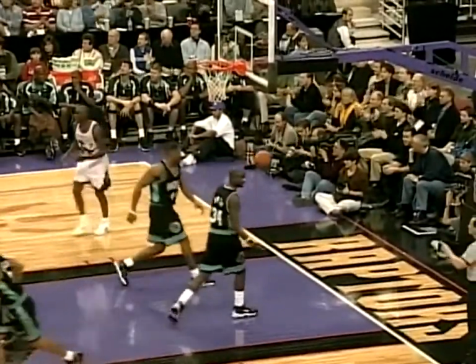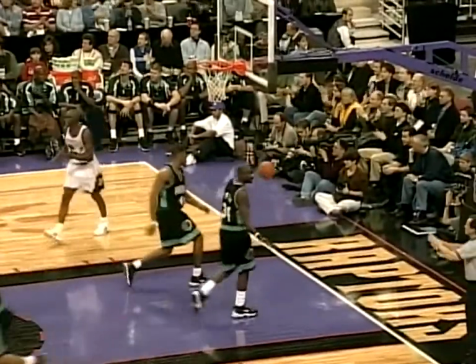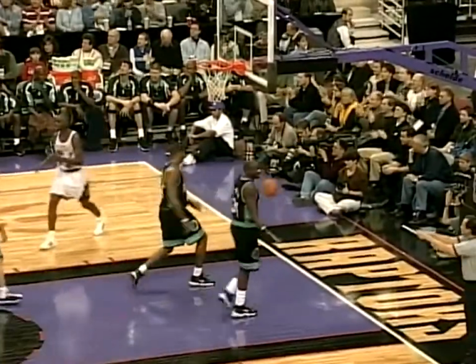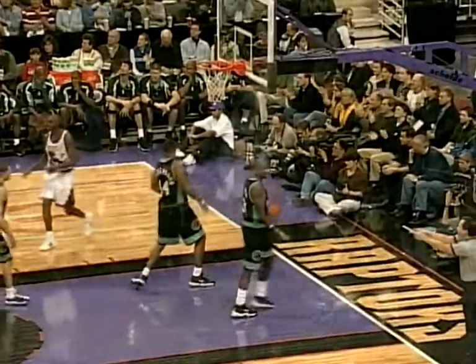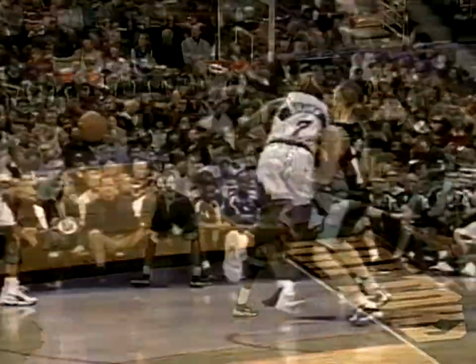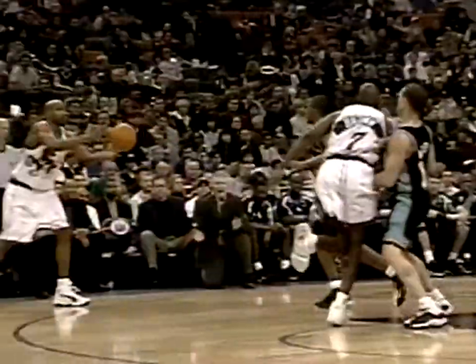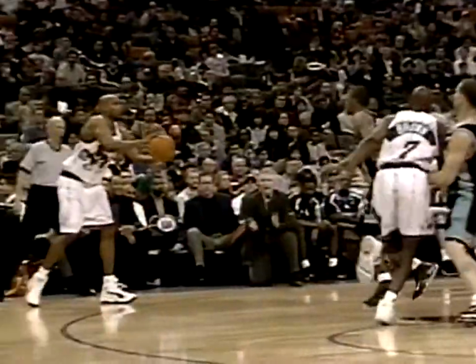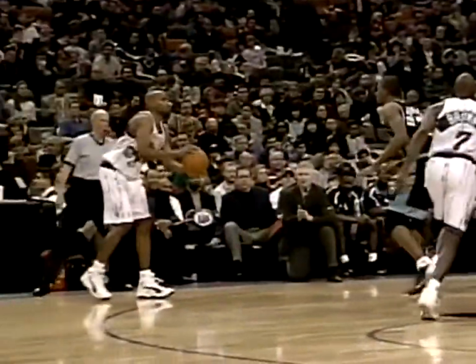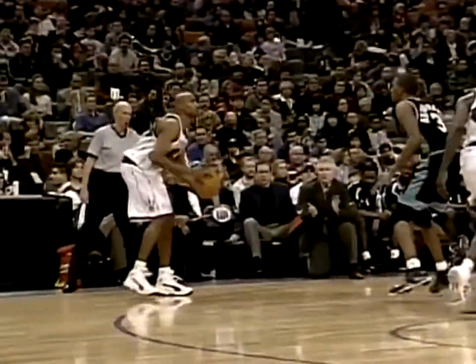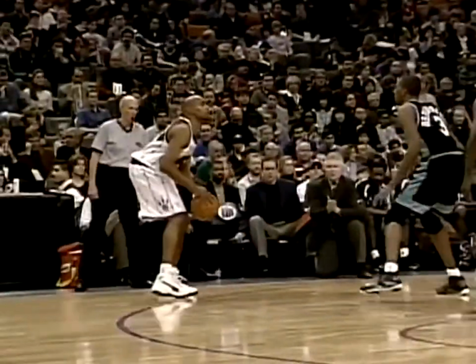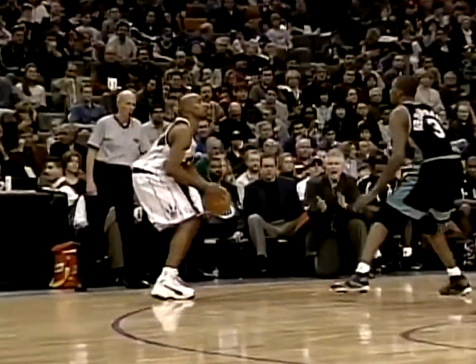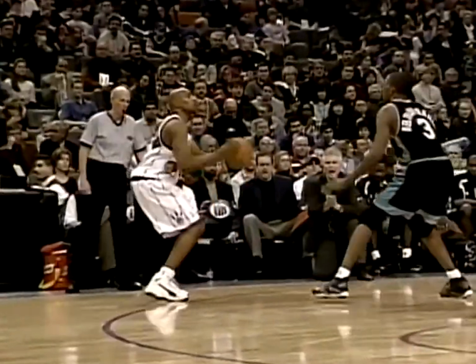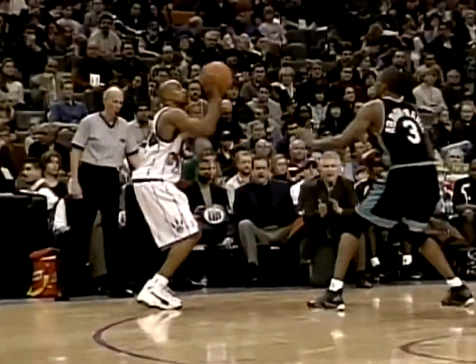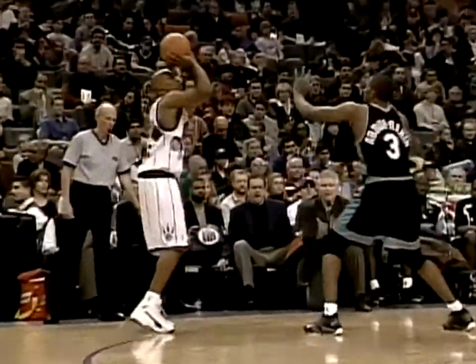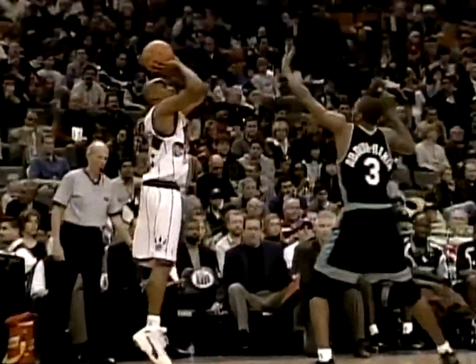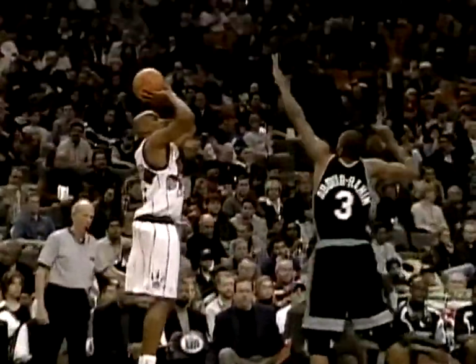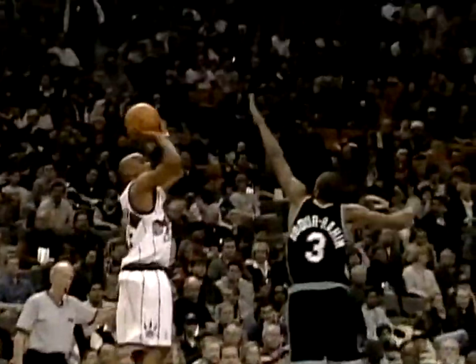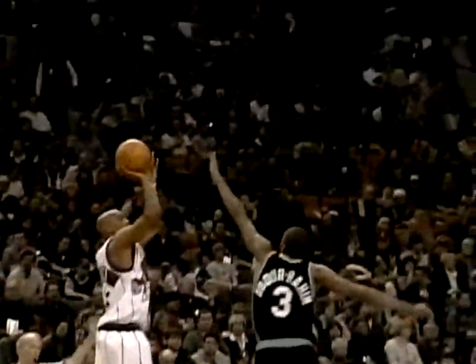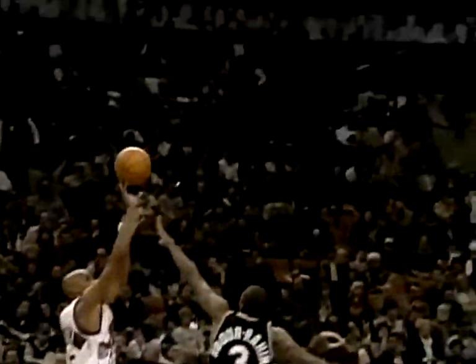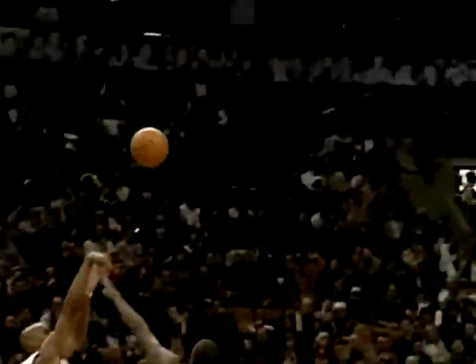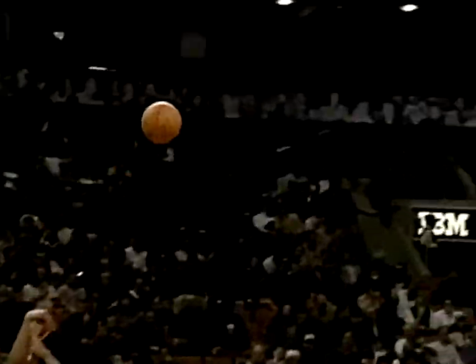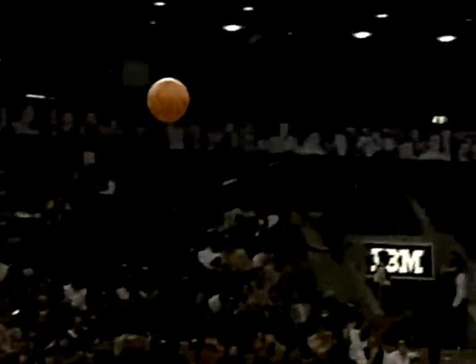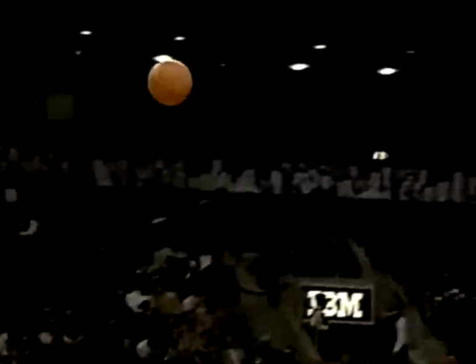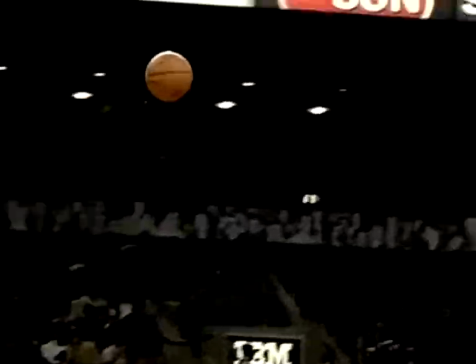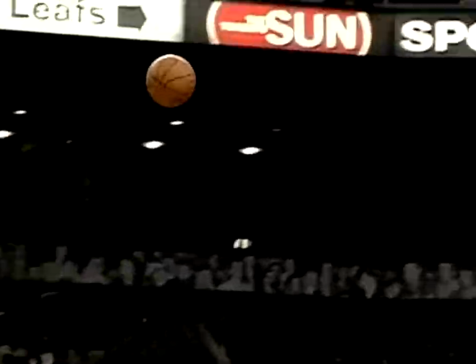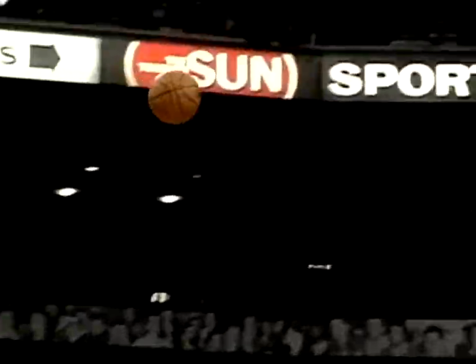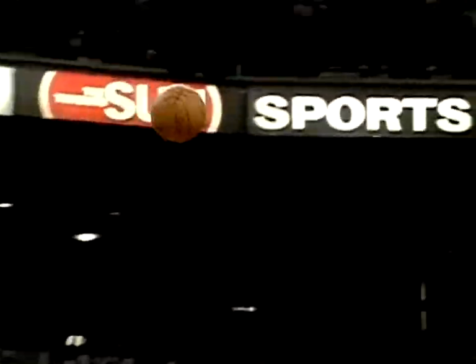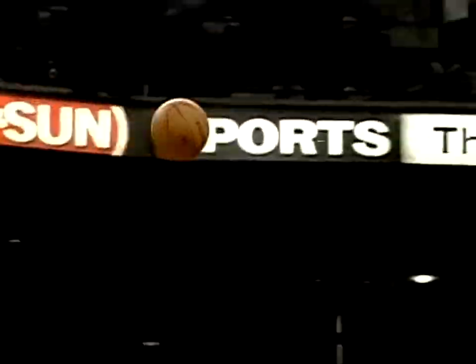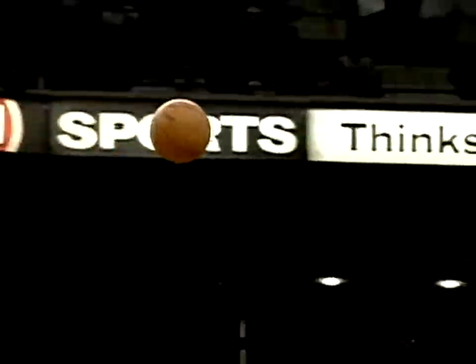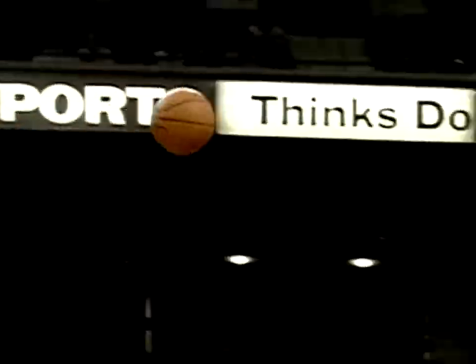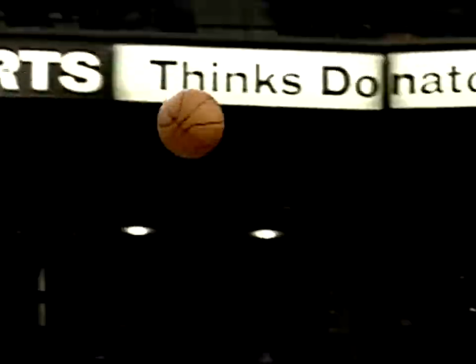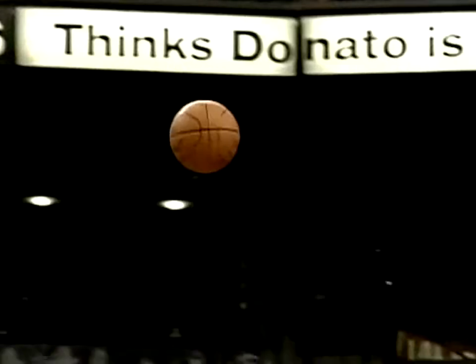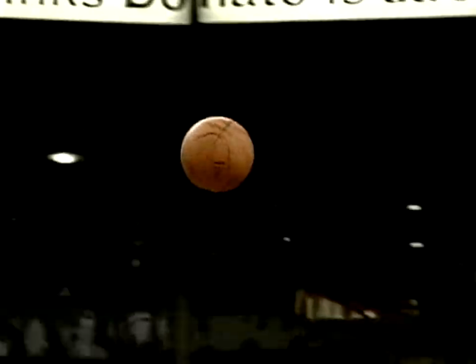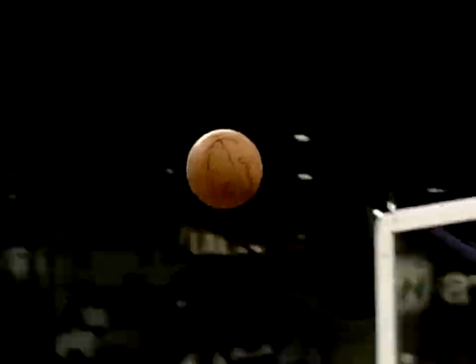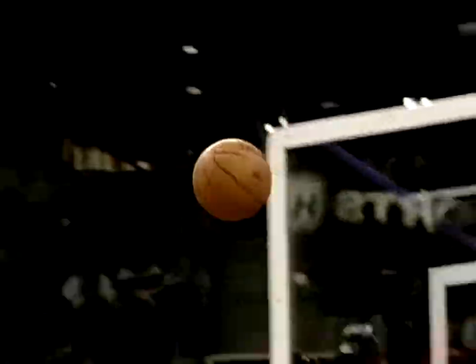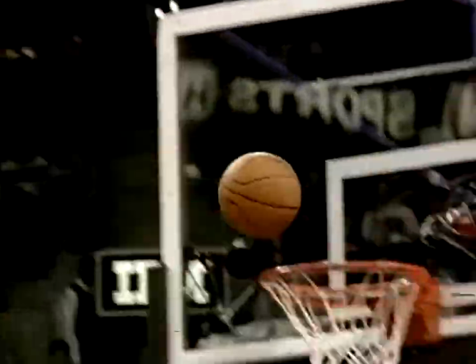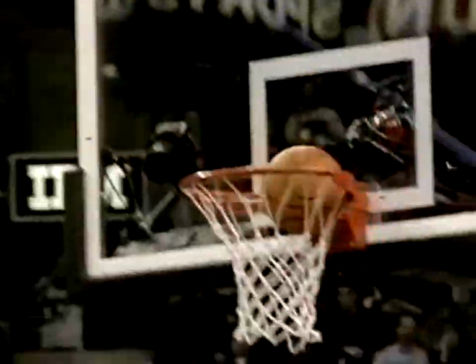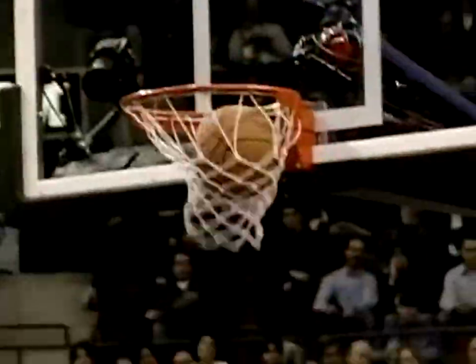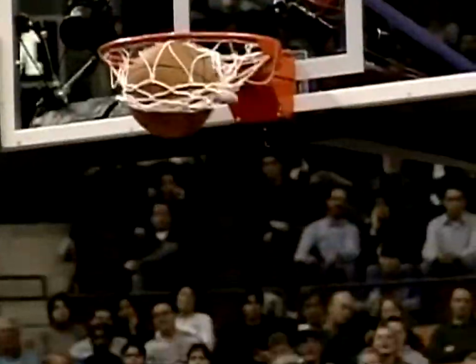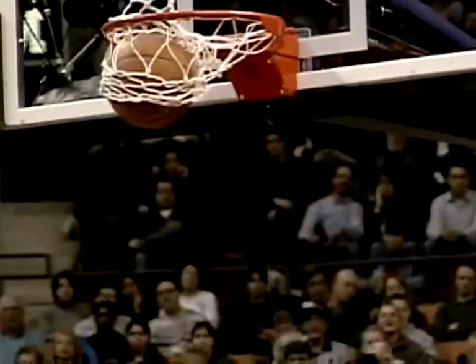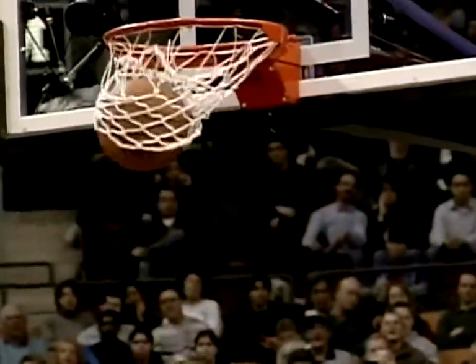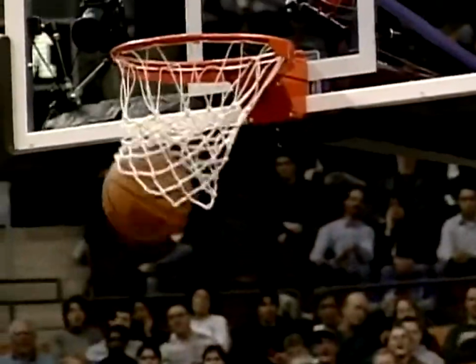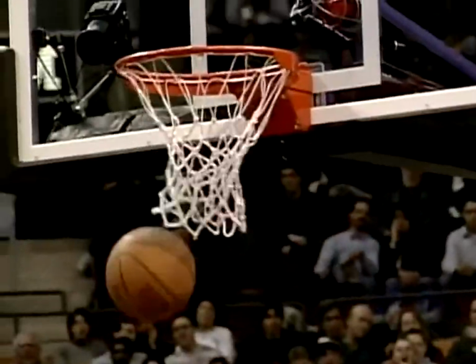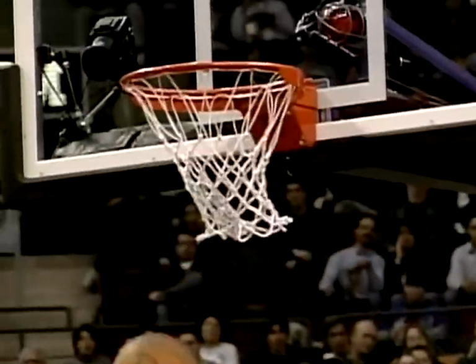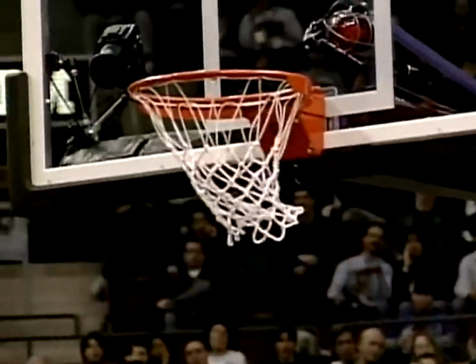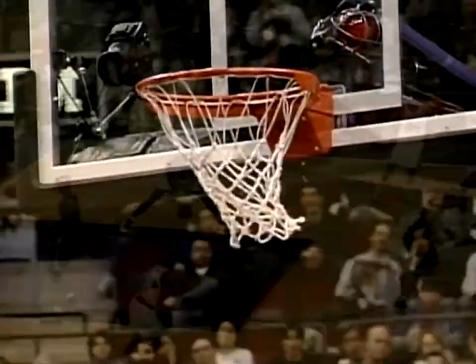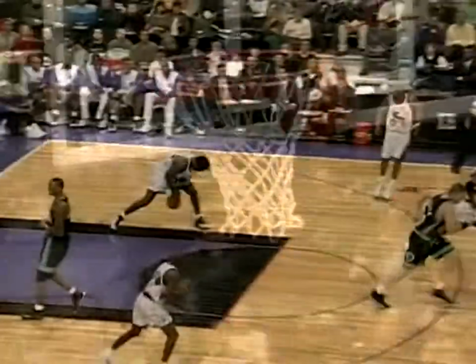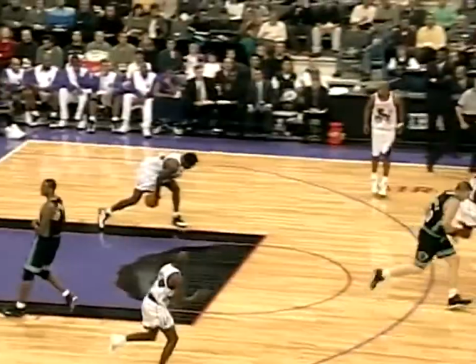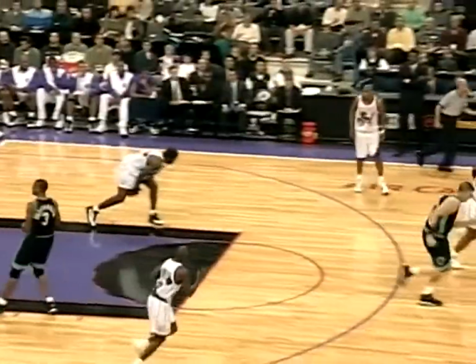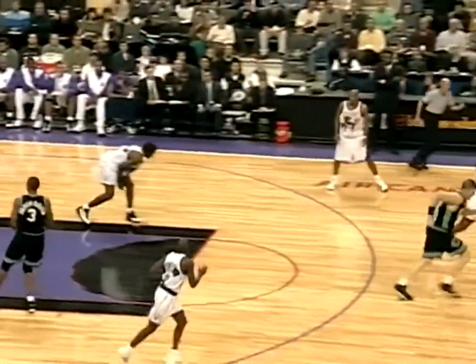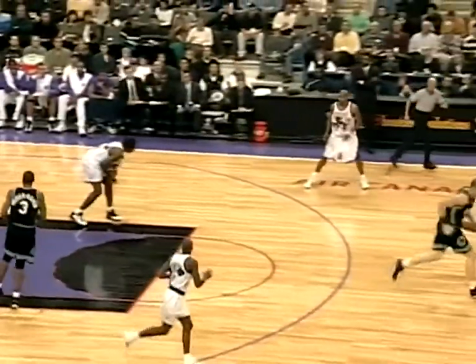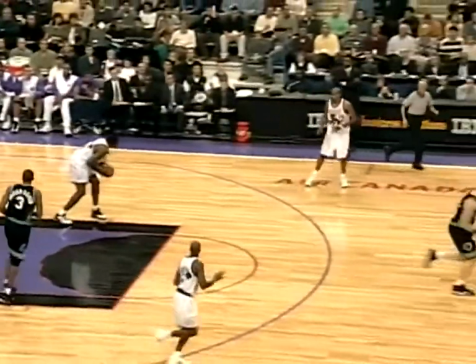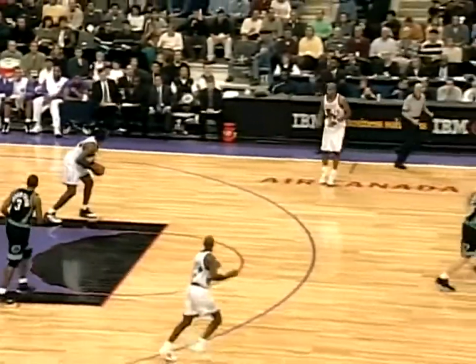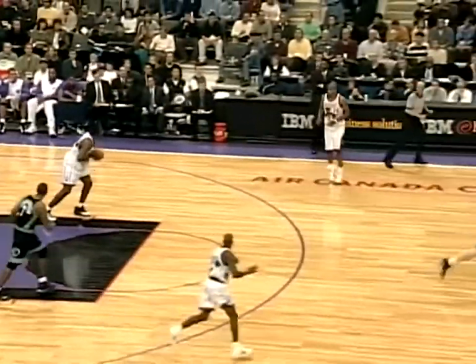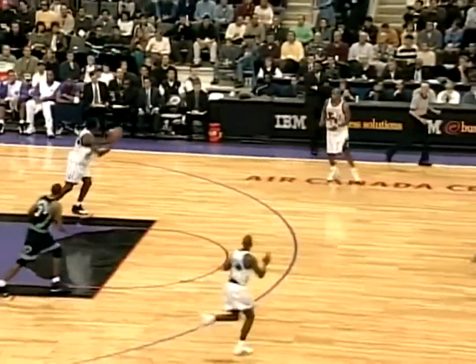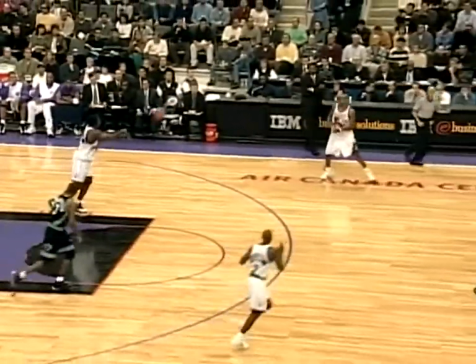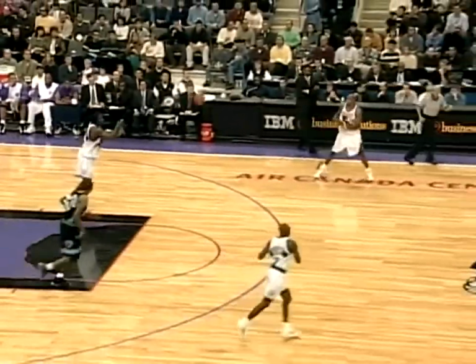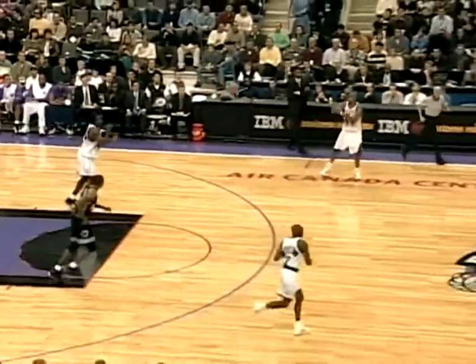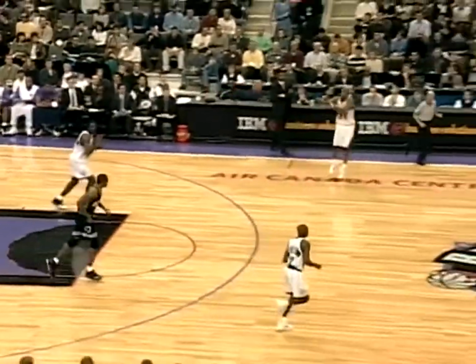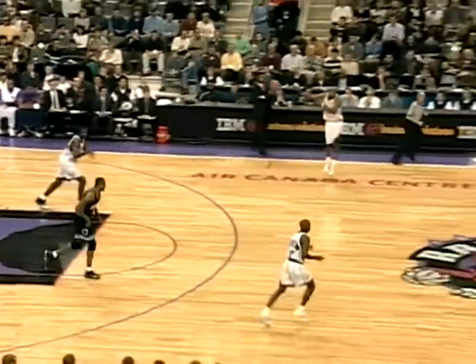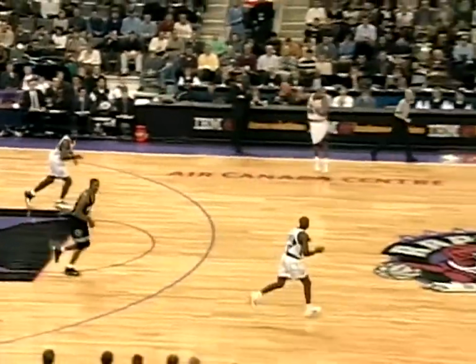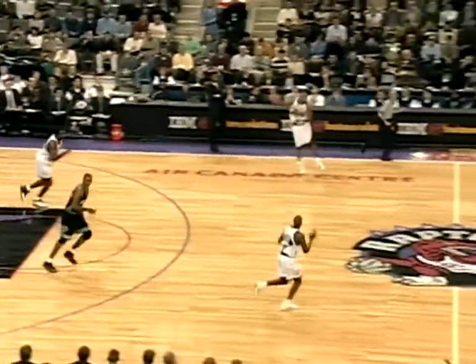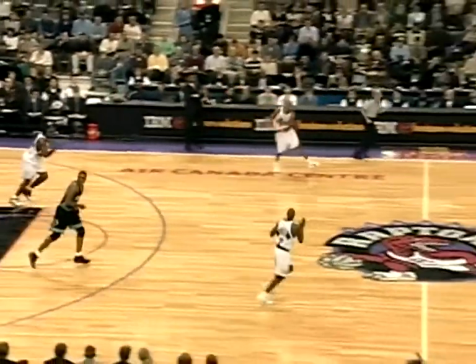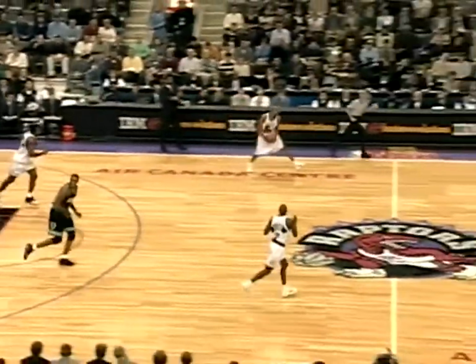Vince Carter nailing a three-pointer! Vince Carter has 17 points — he's 7 of 12 from the field.